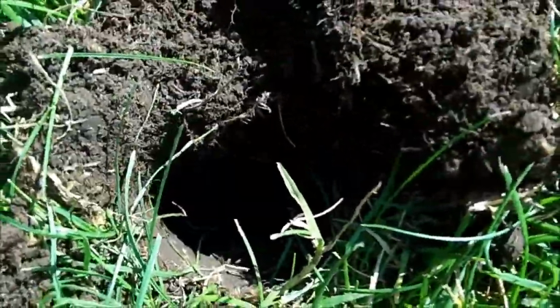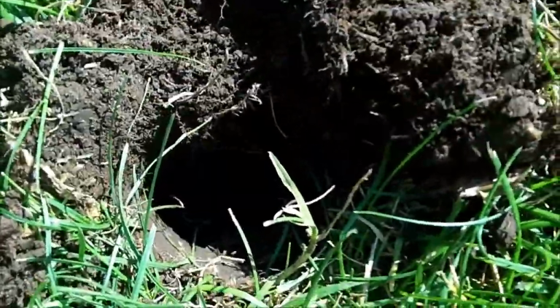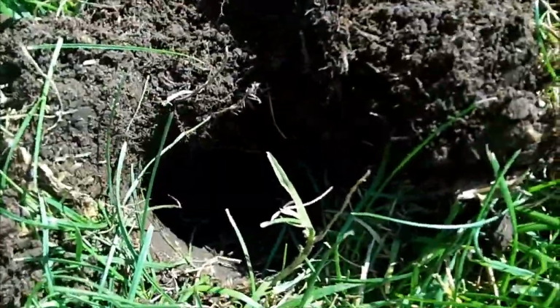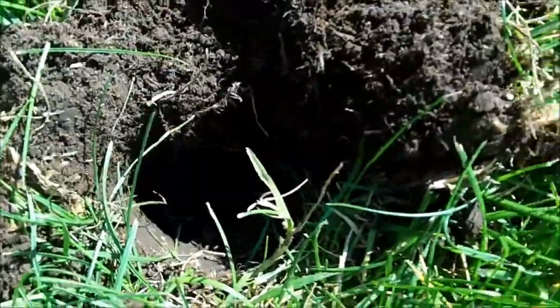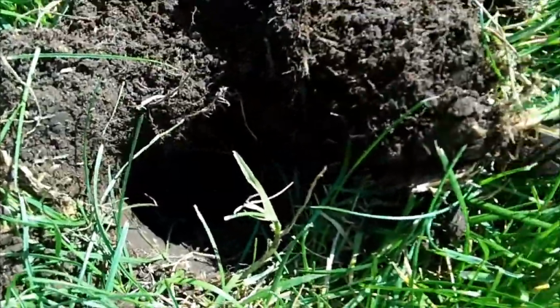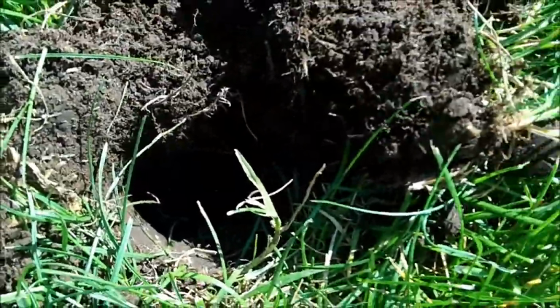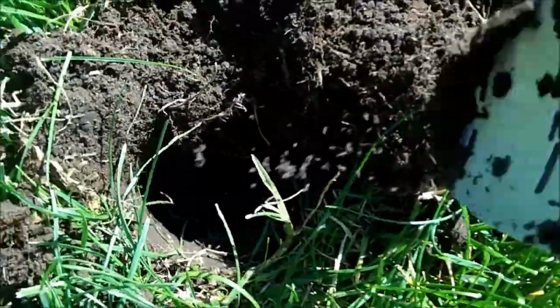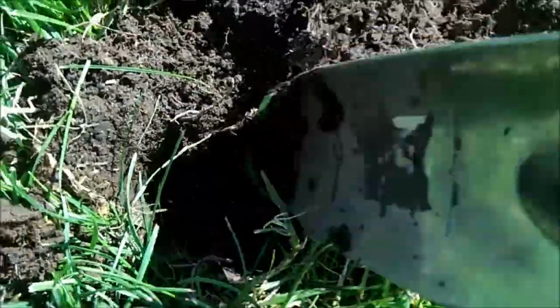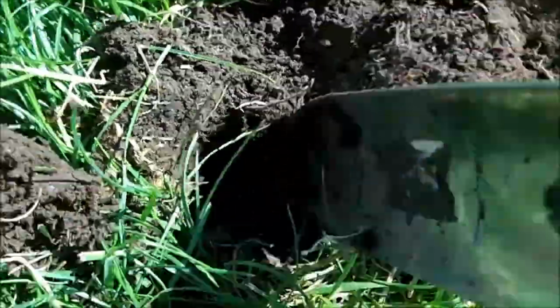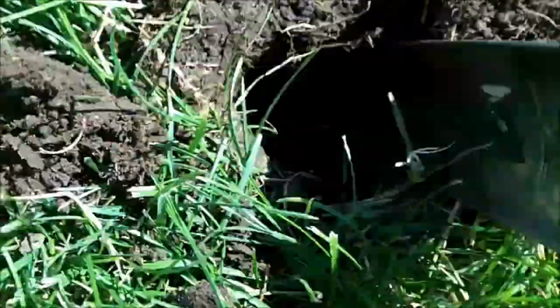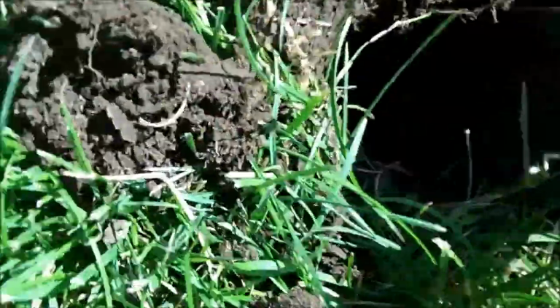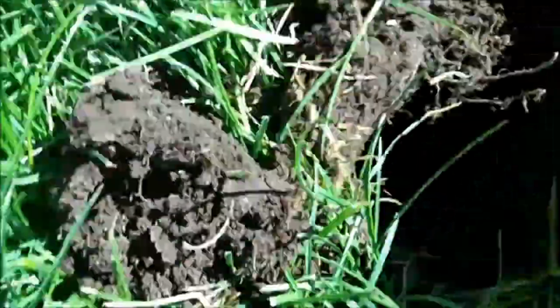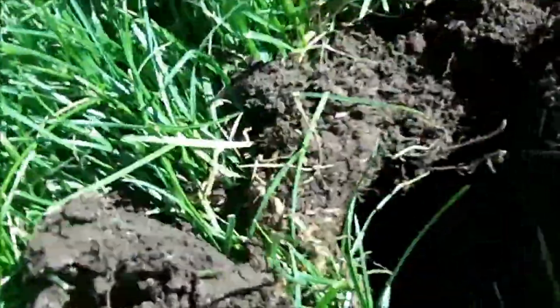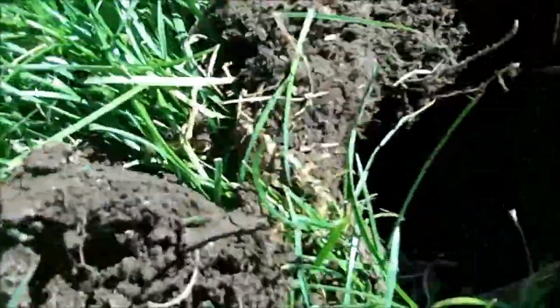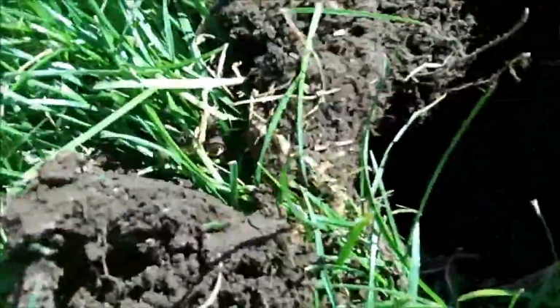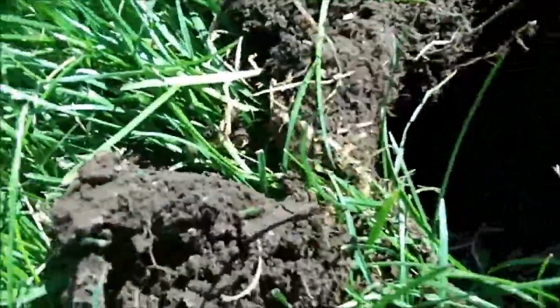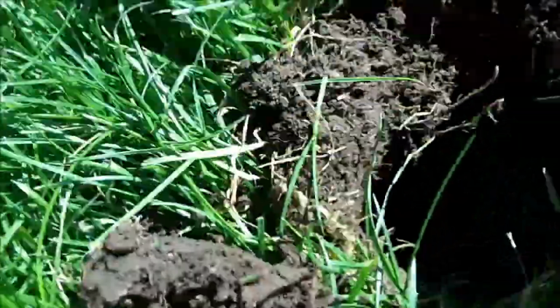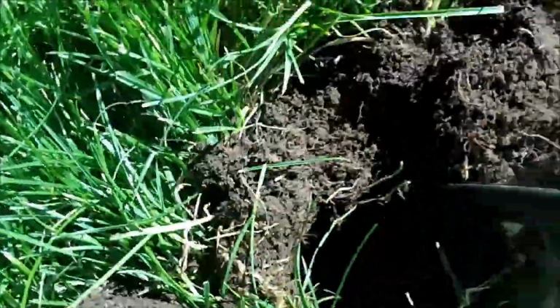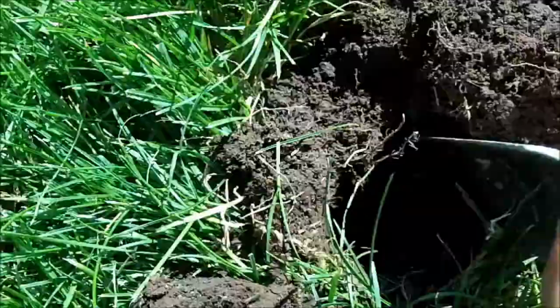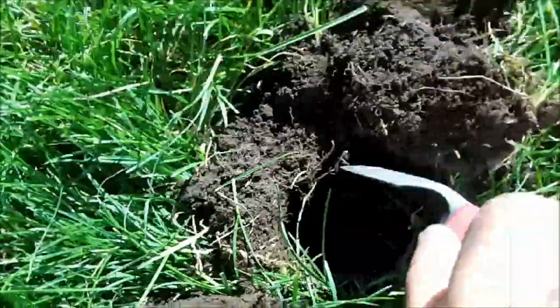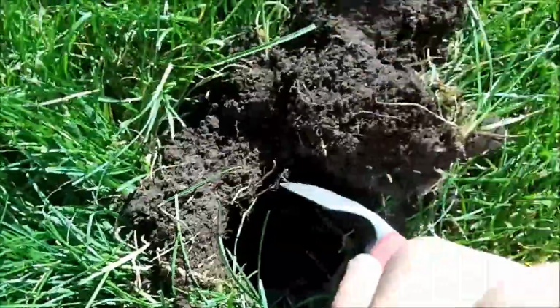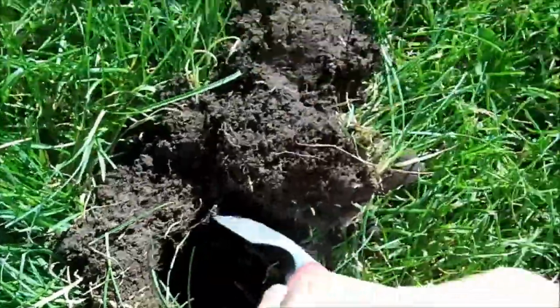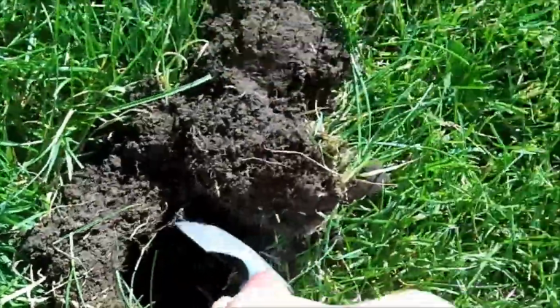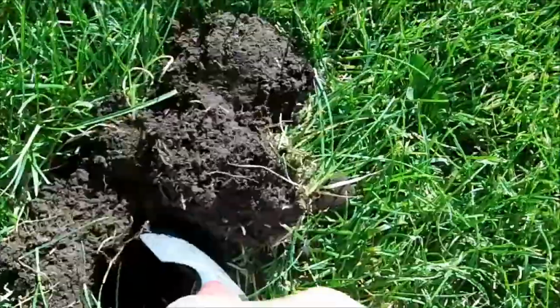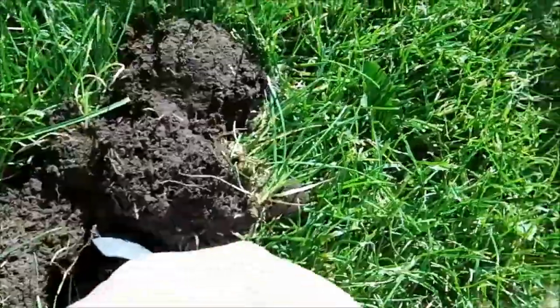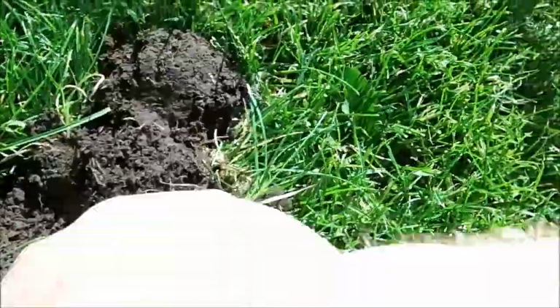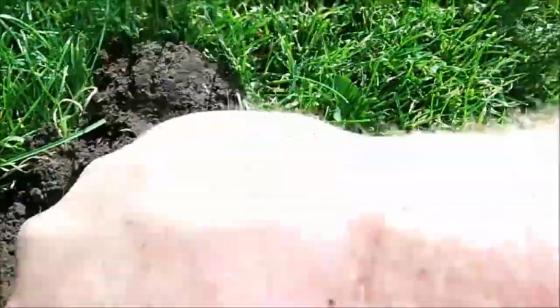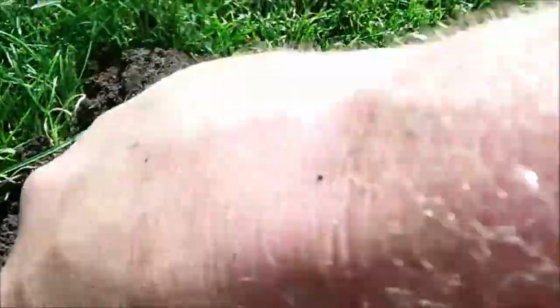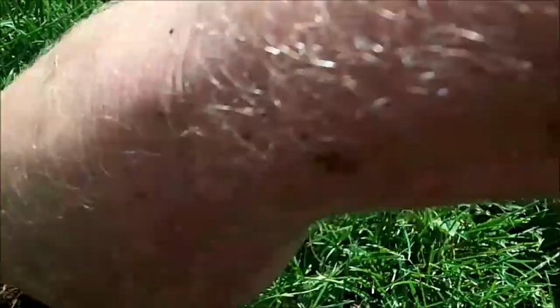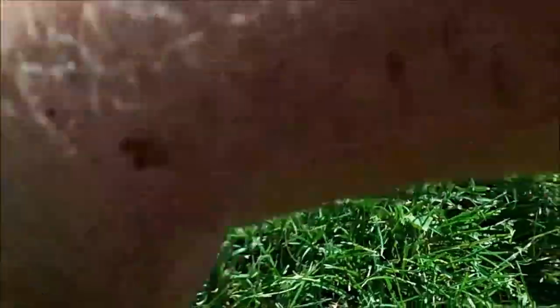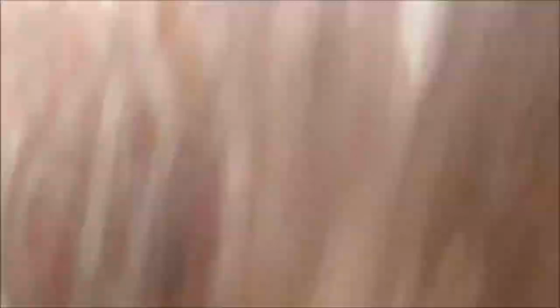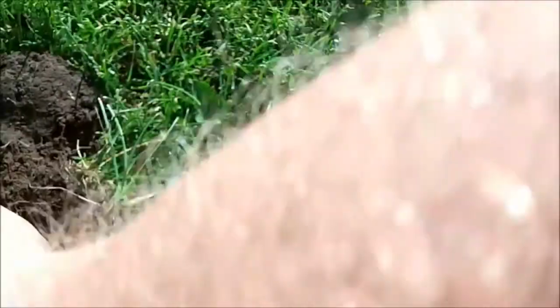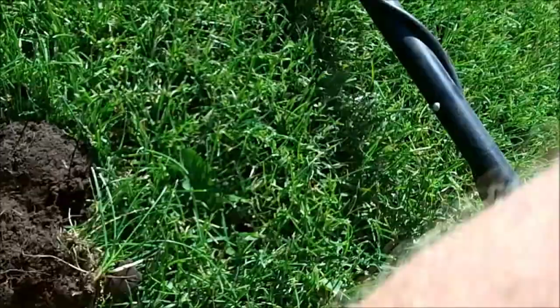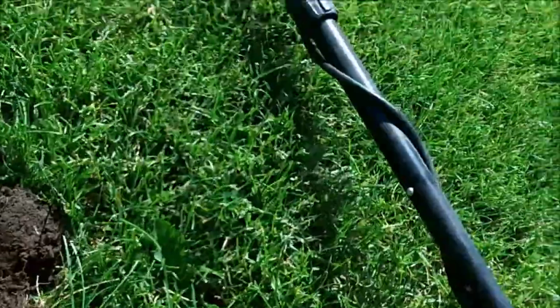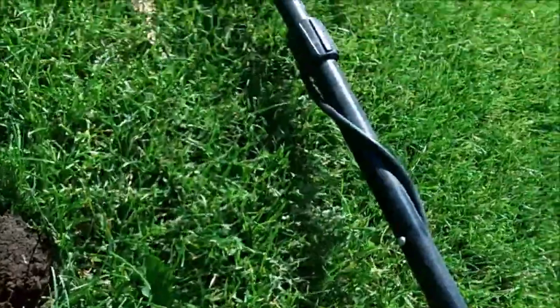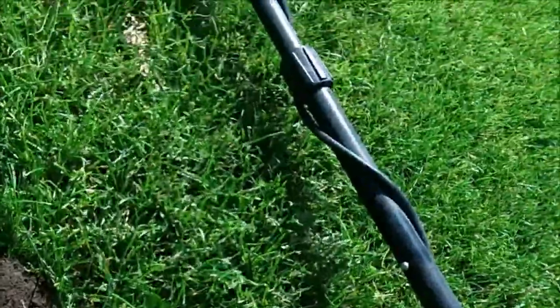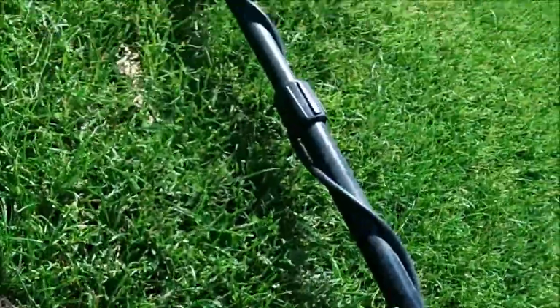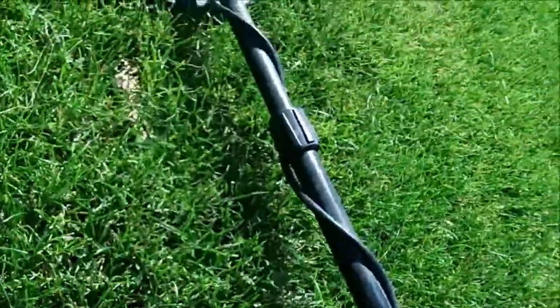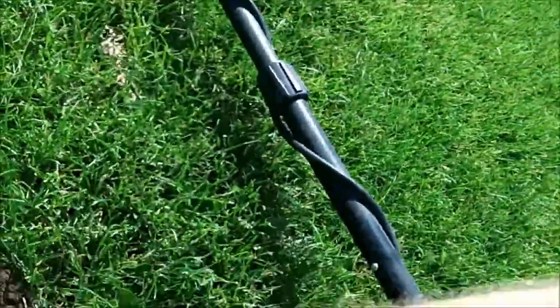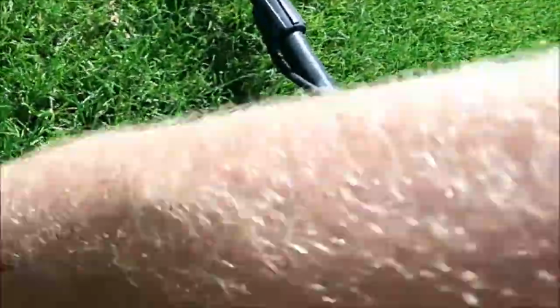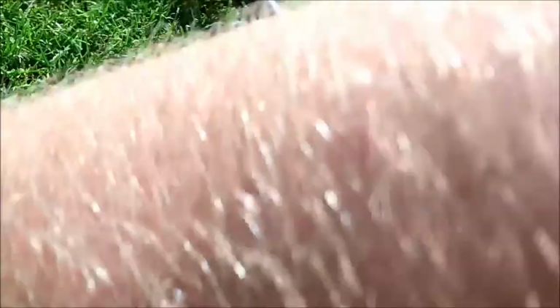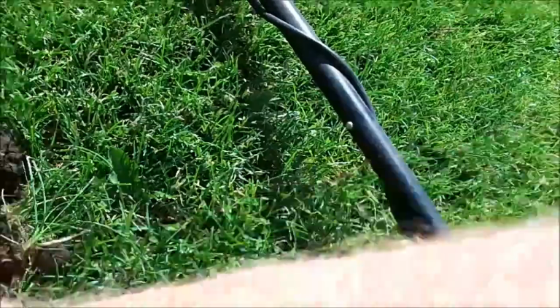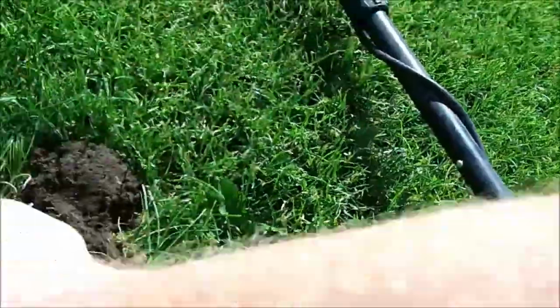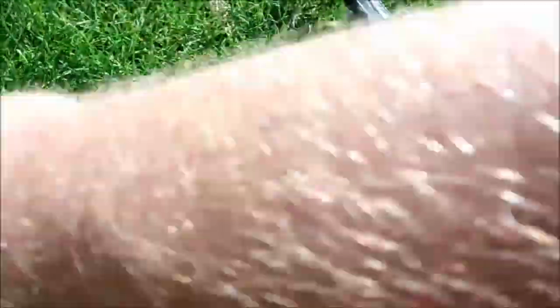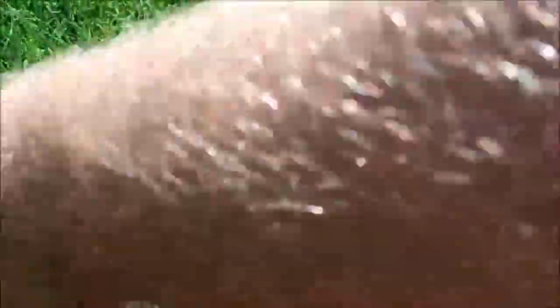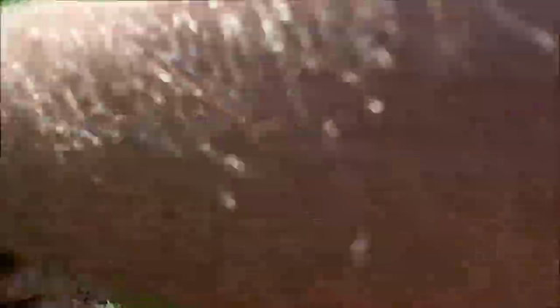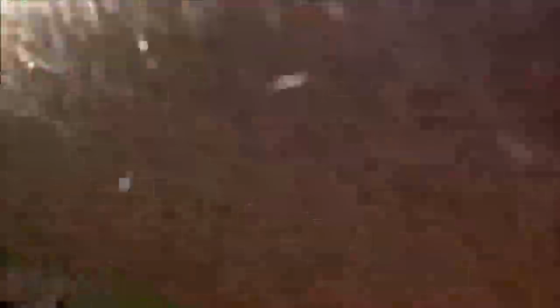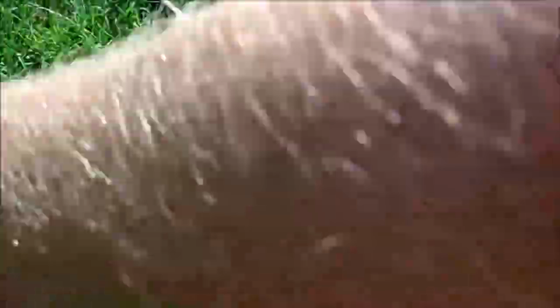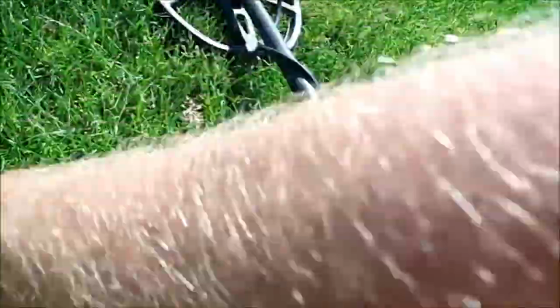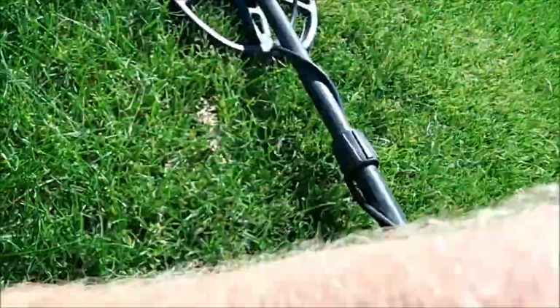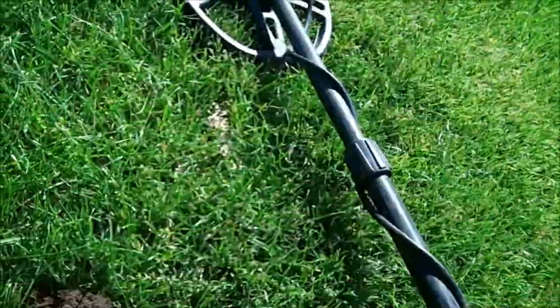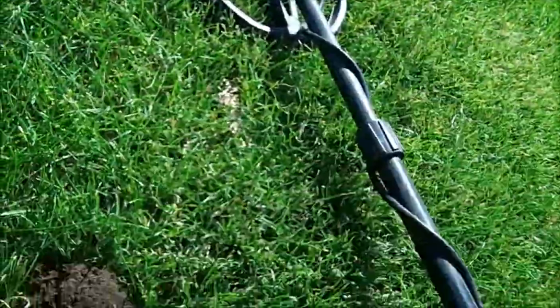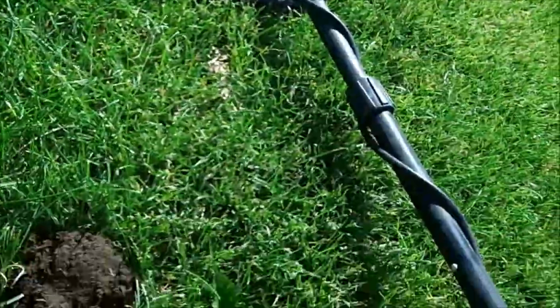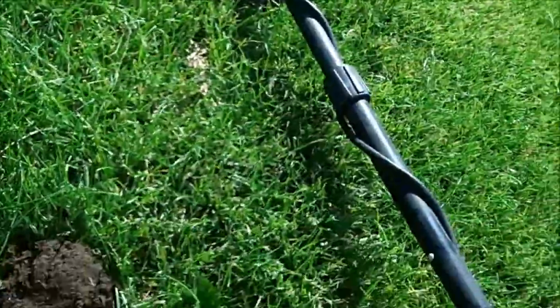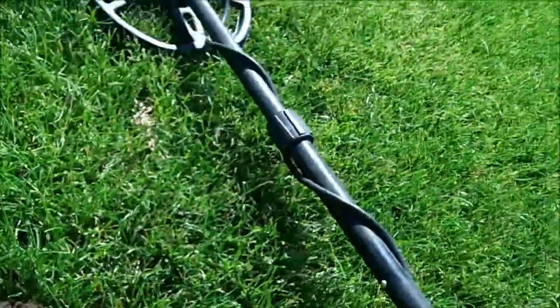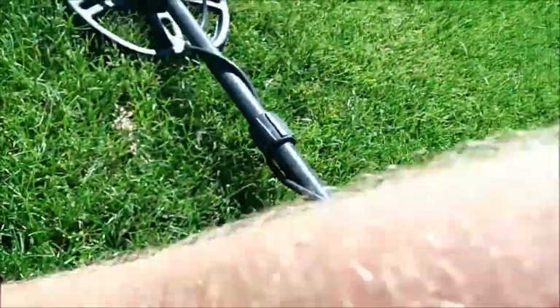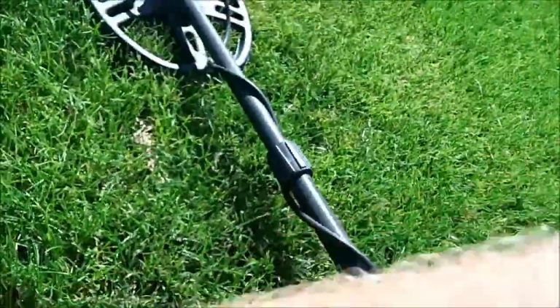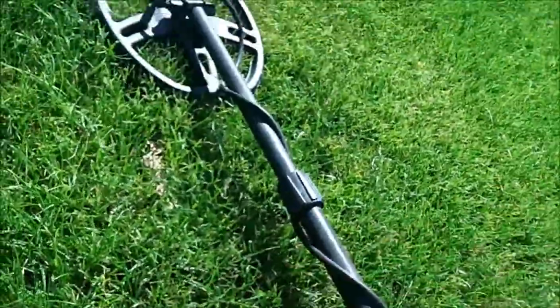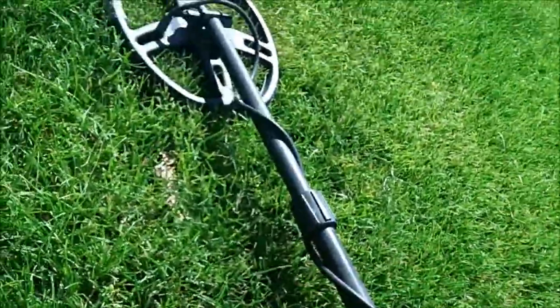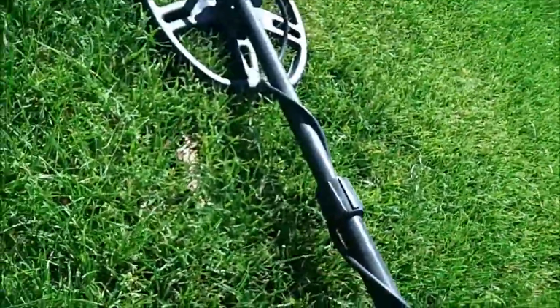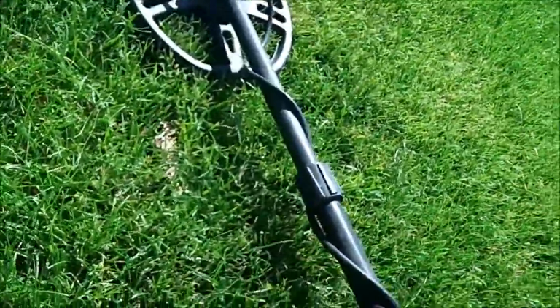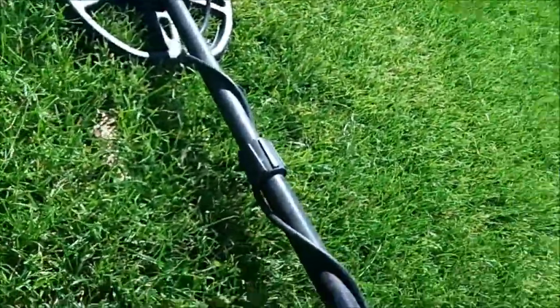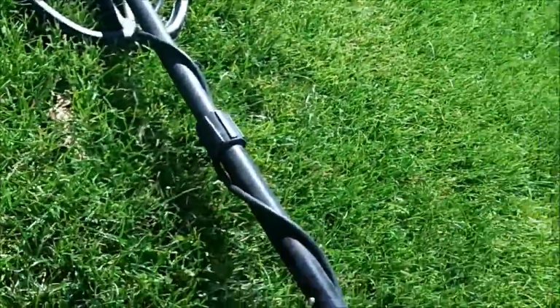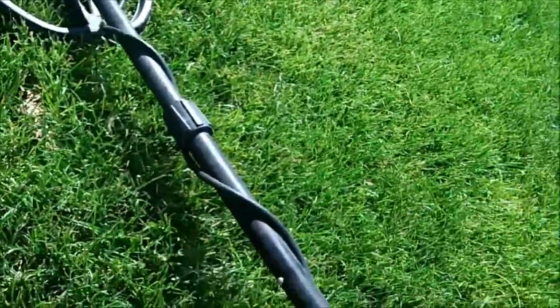Especially if you get a deep hole, that helps quite a bit to know which angle to dig inside your hole.